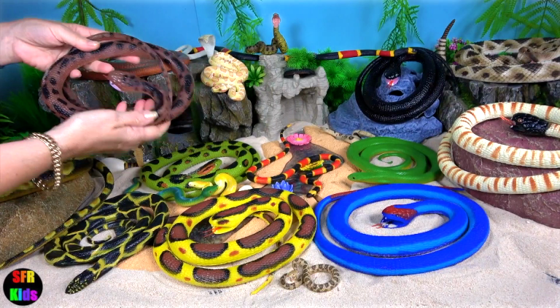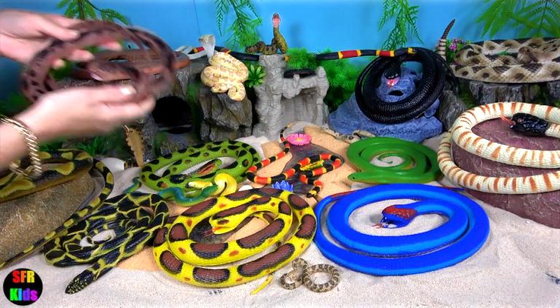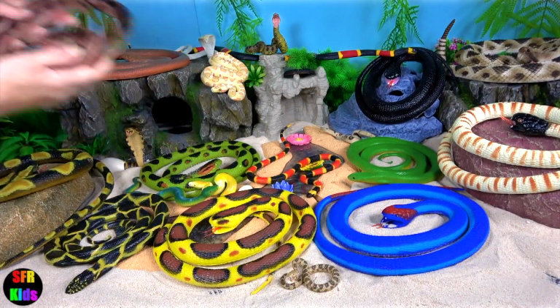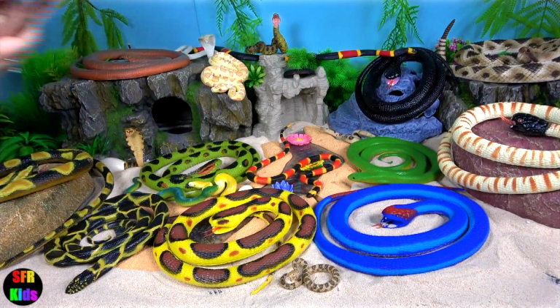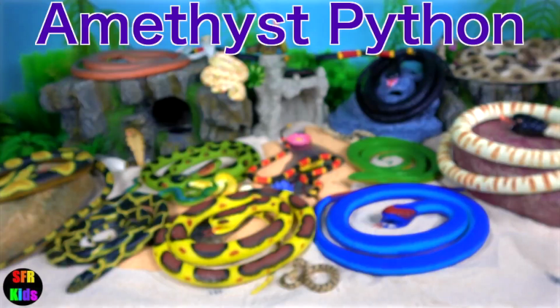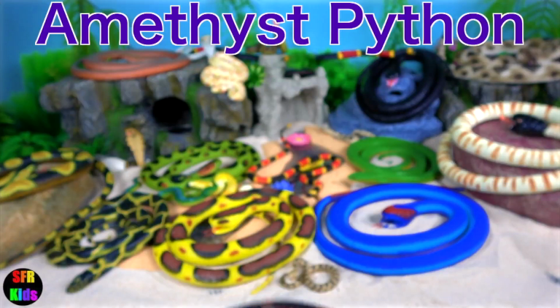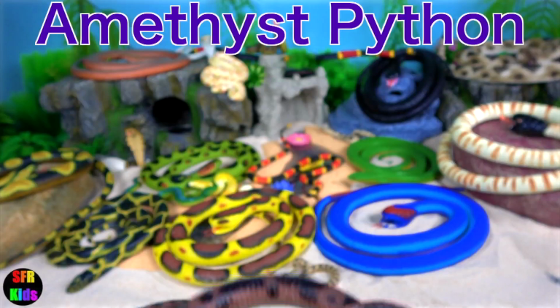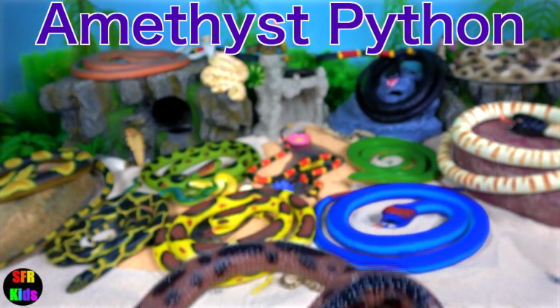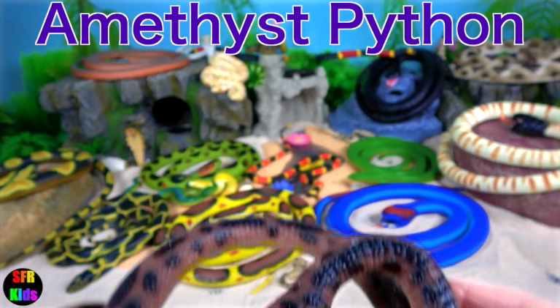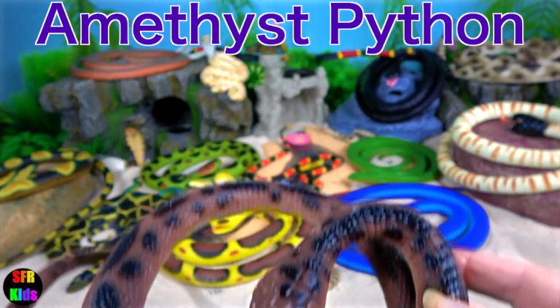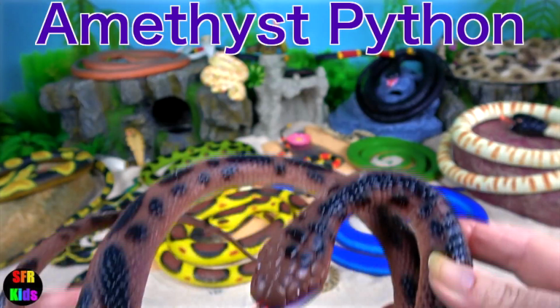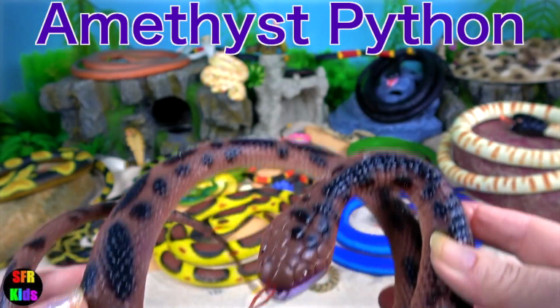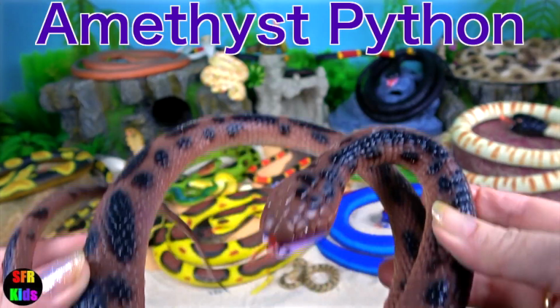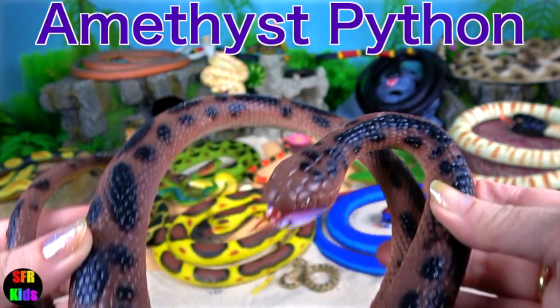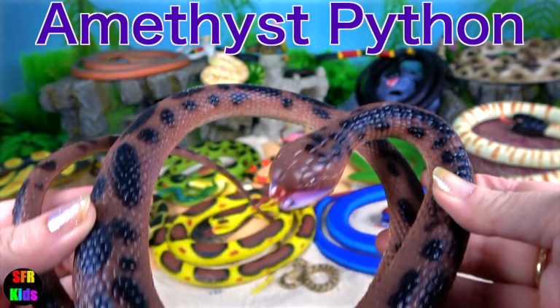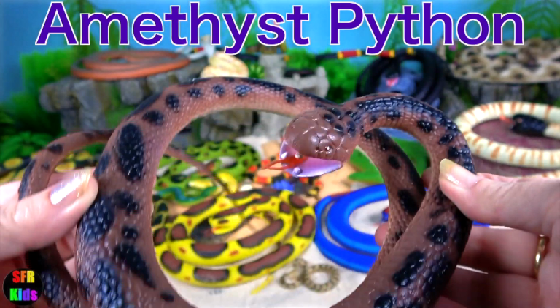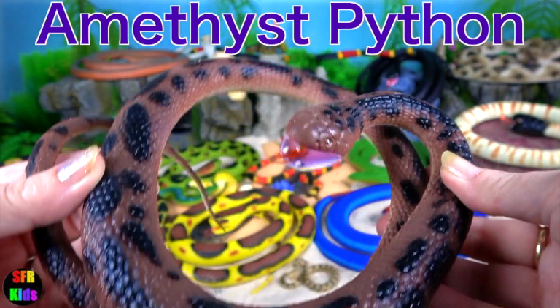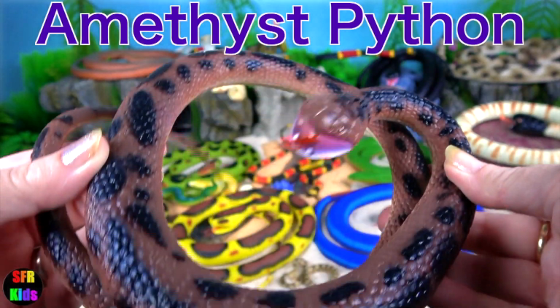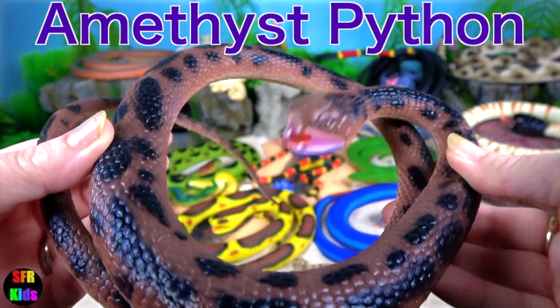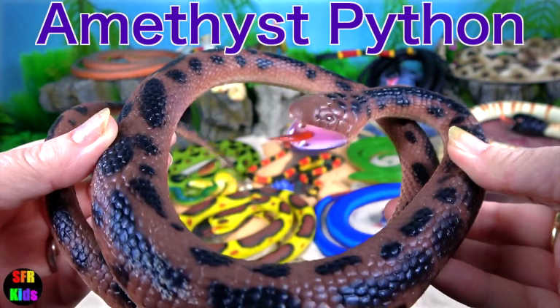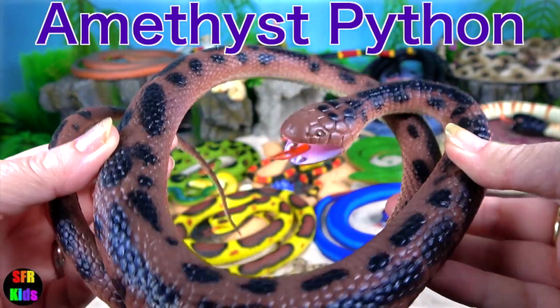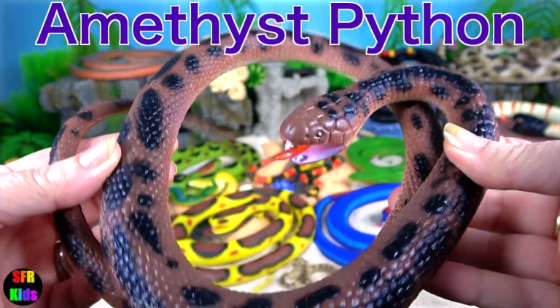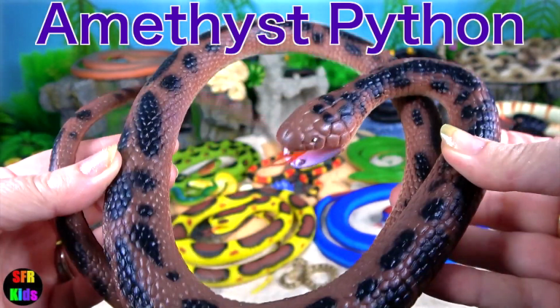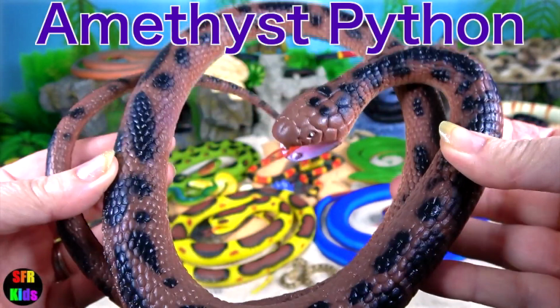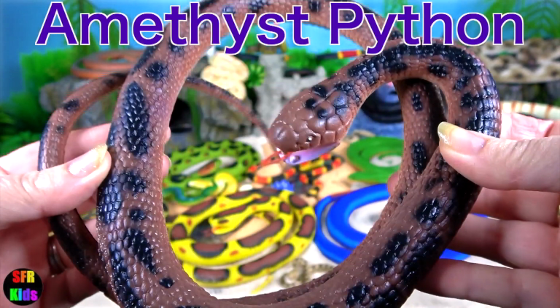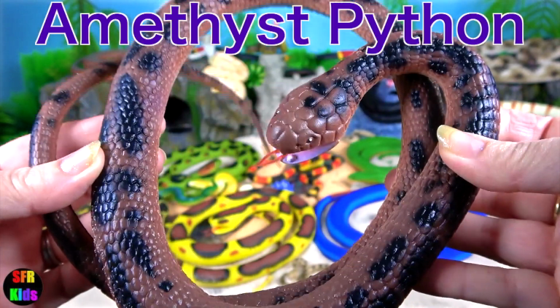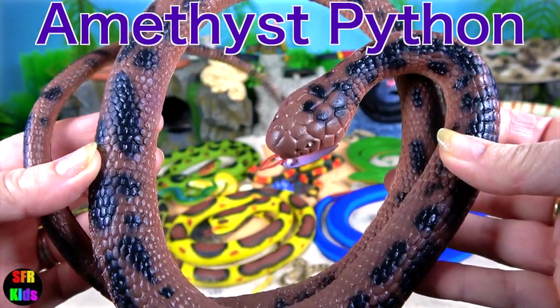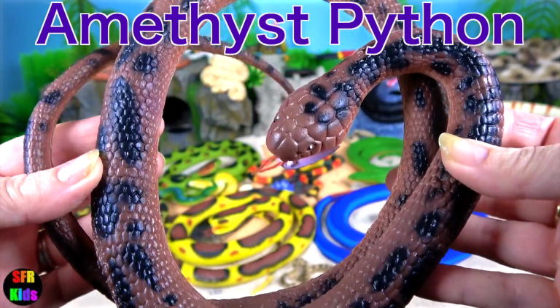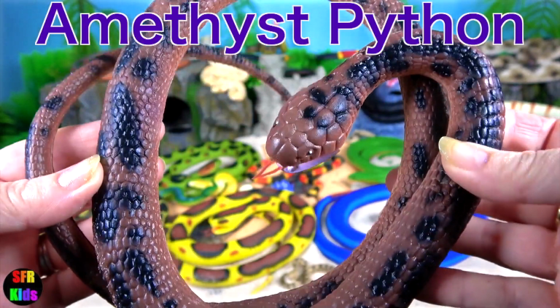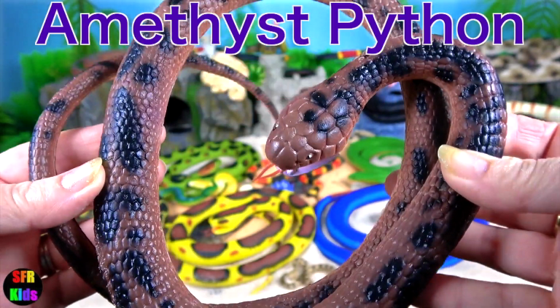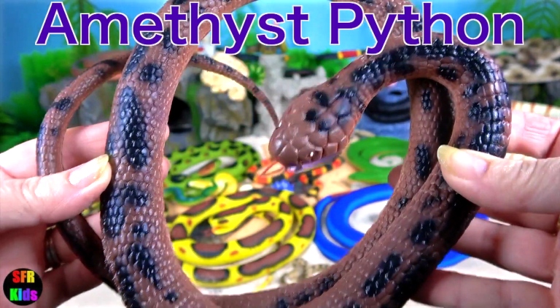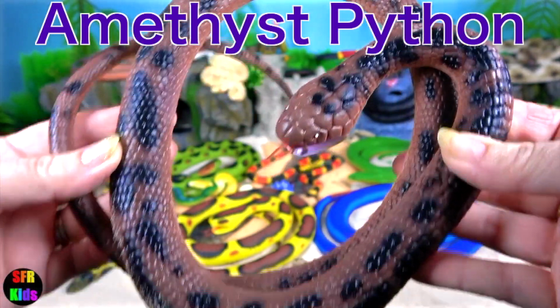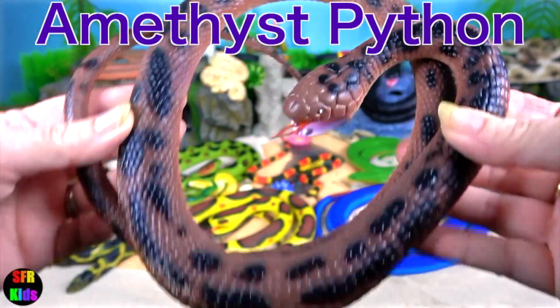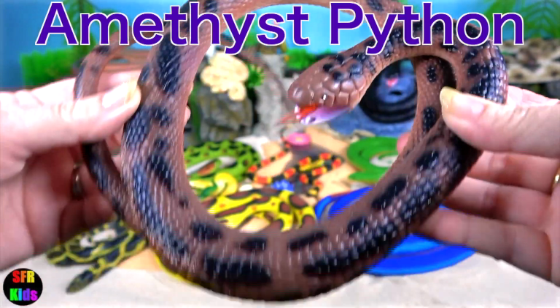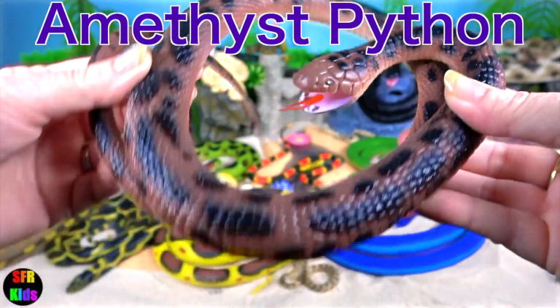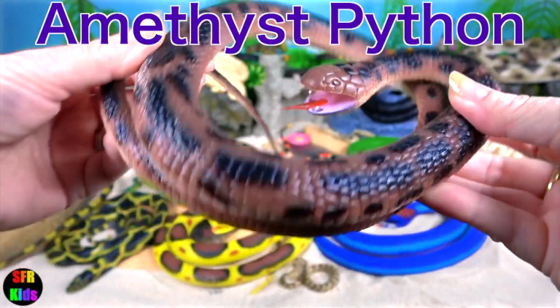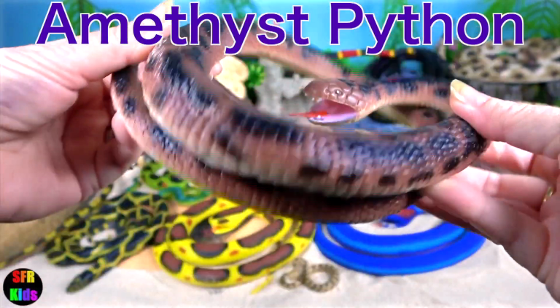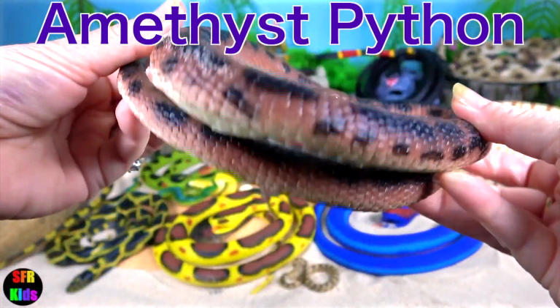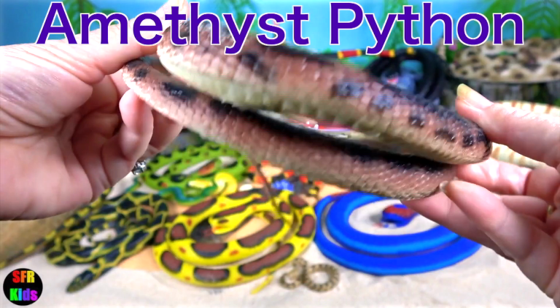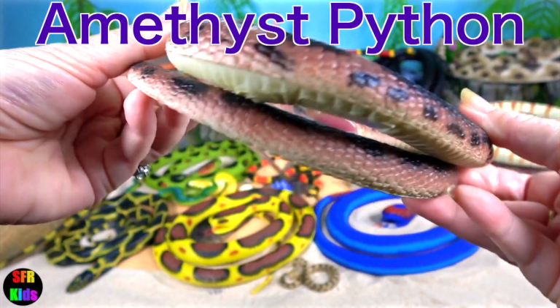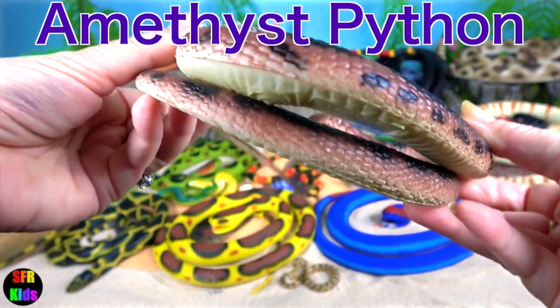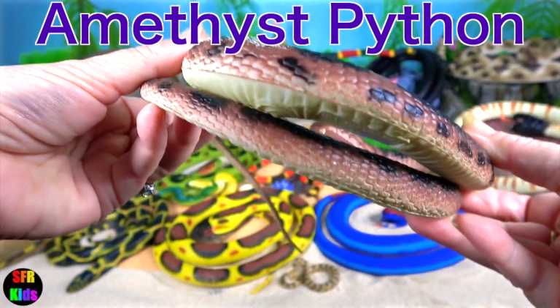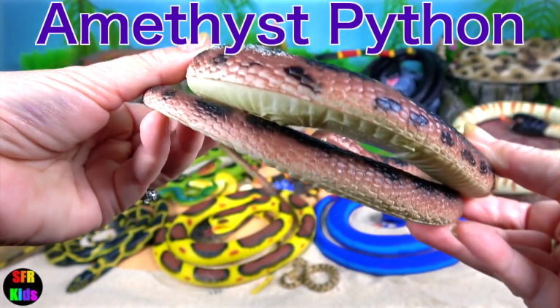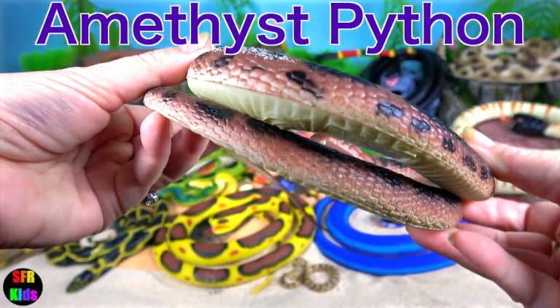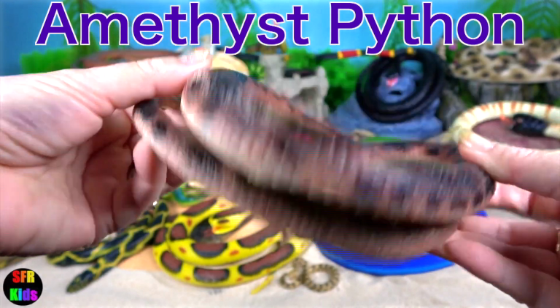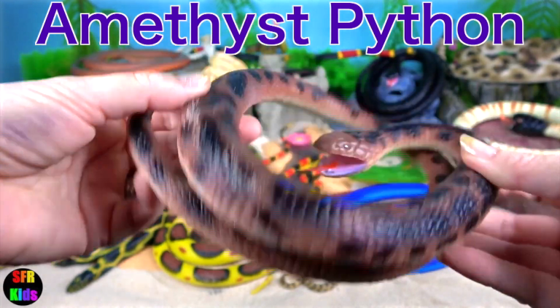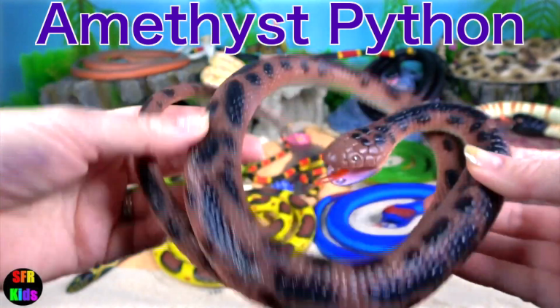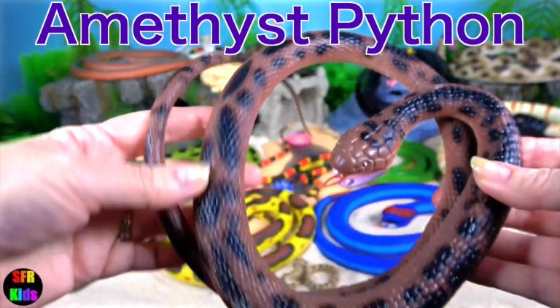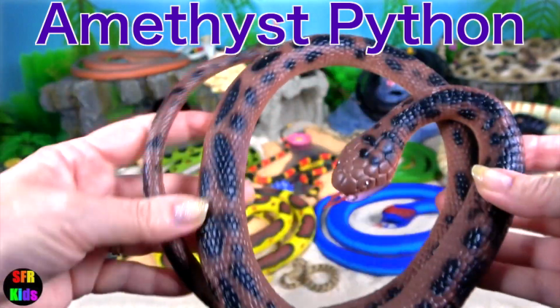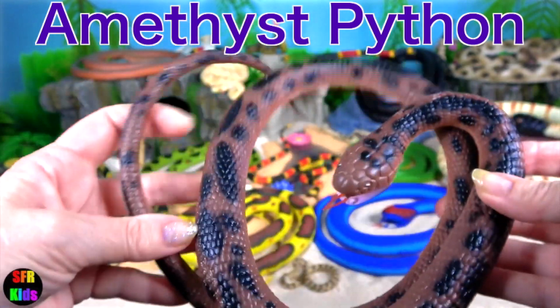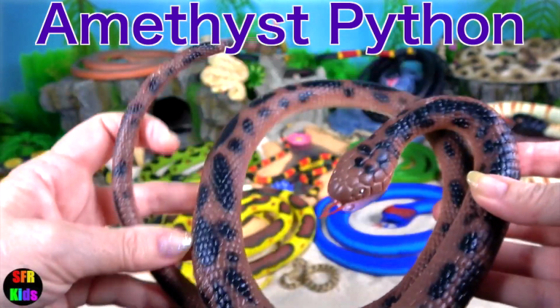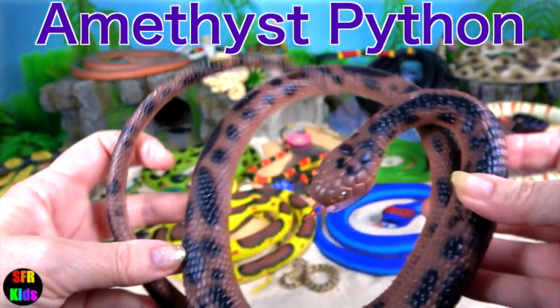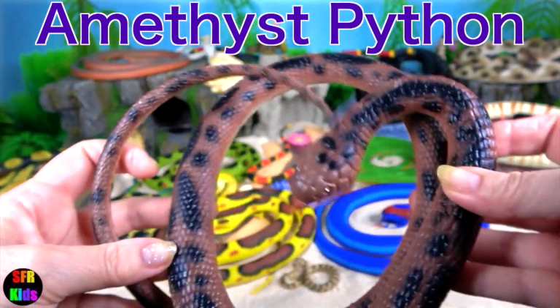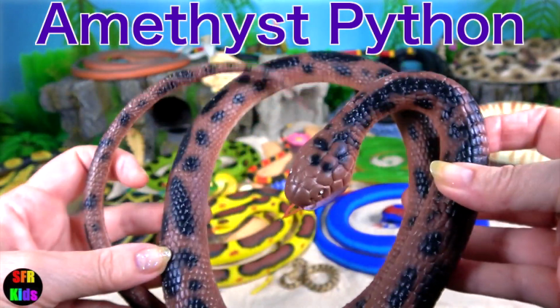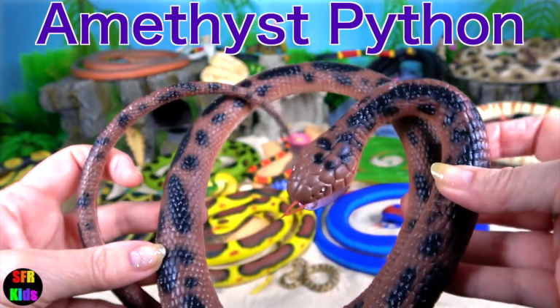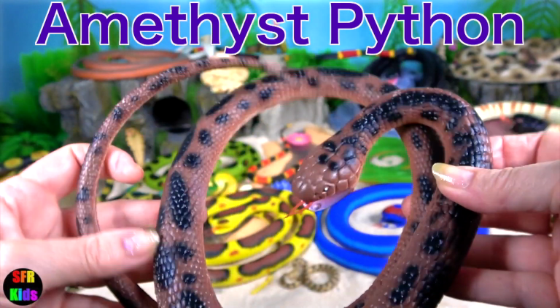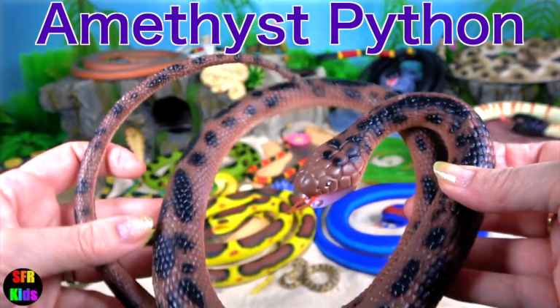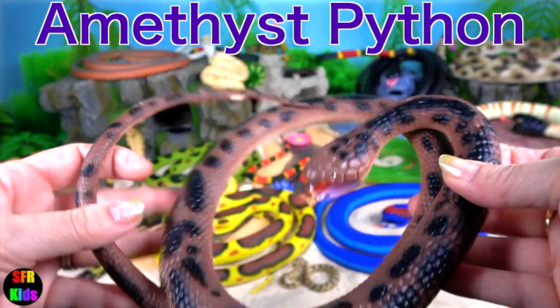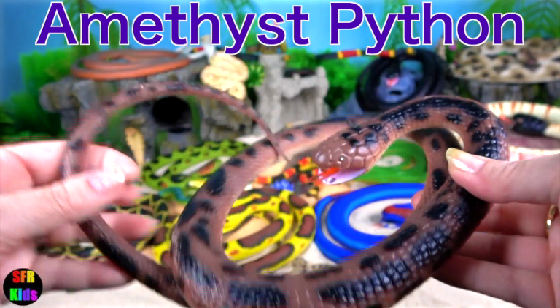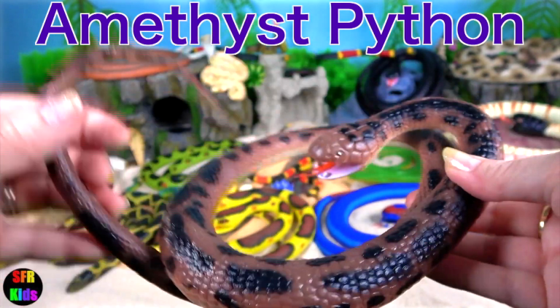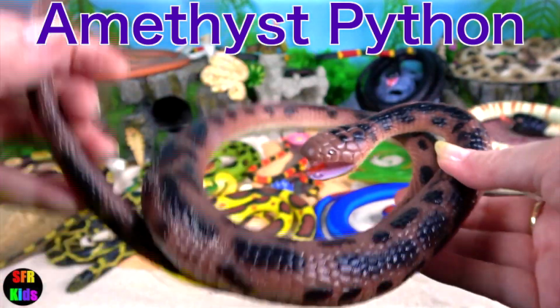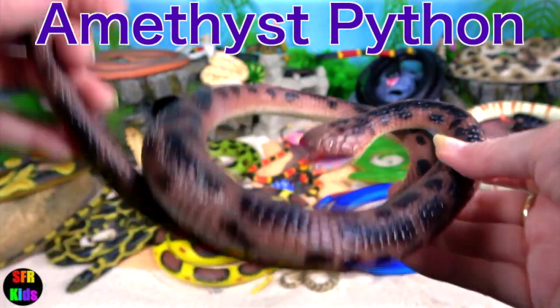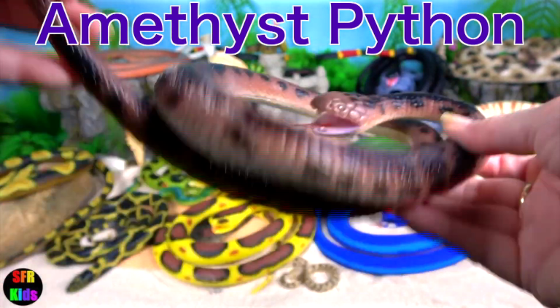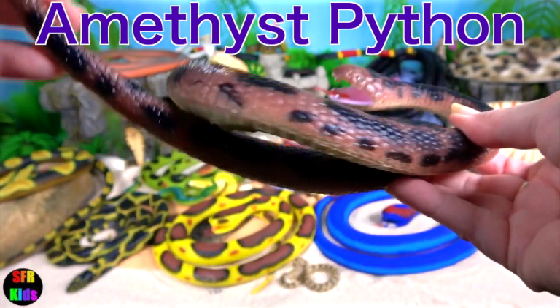The amethyst python, or amethystine python, is also known as the scrub python.